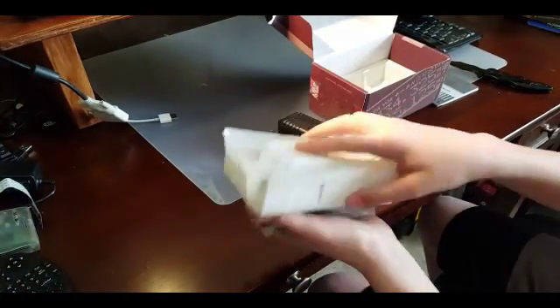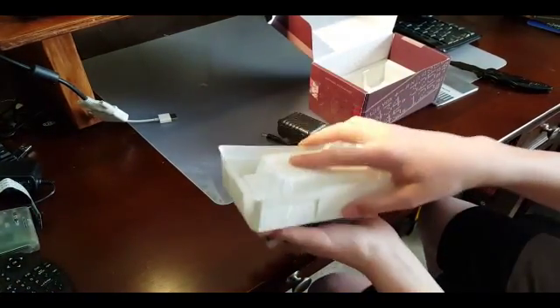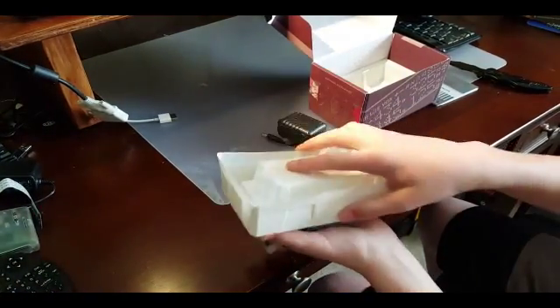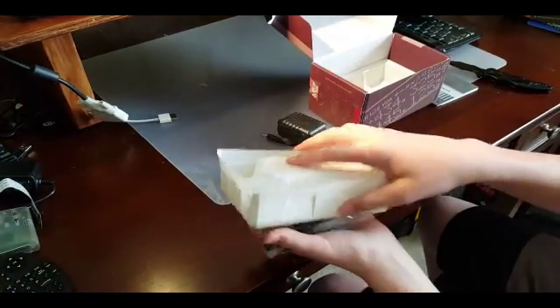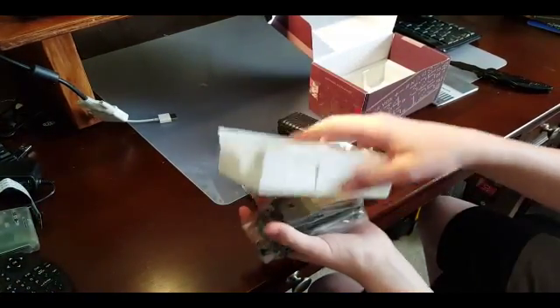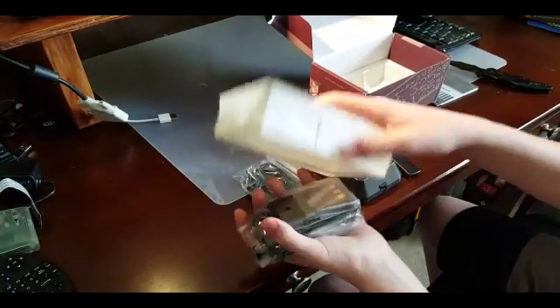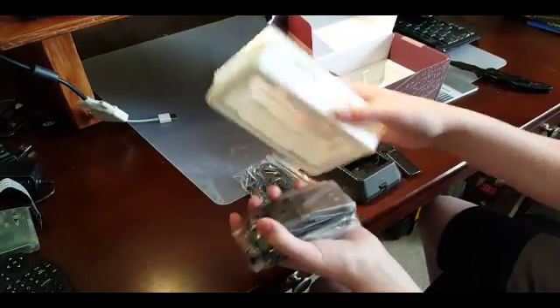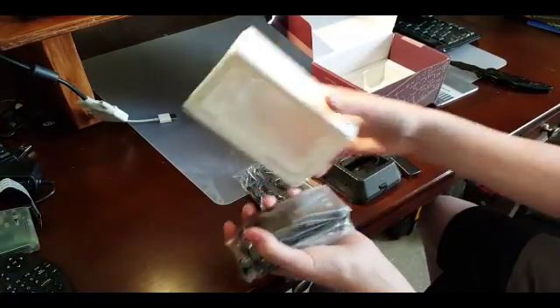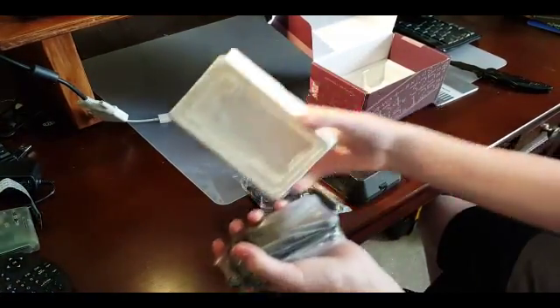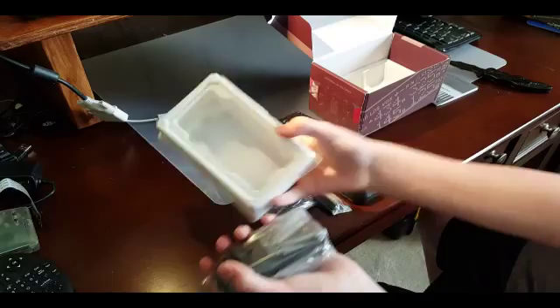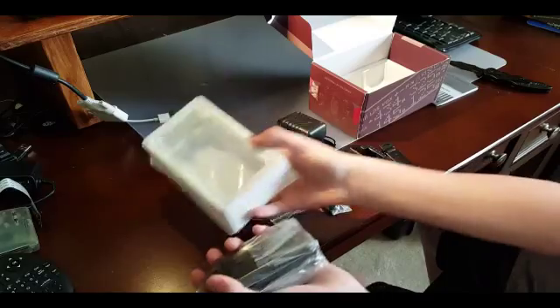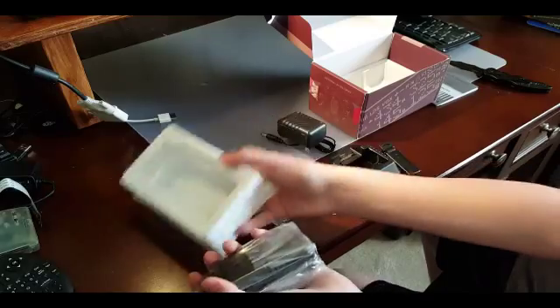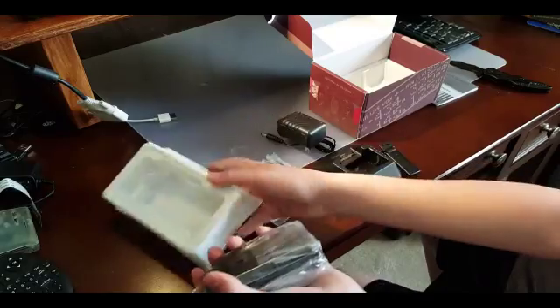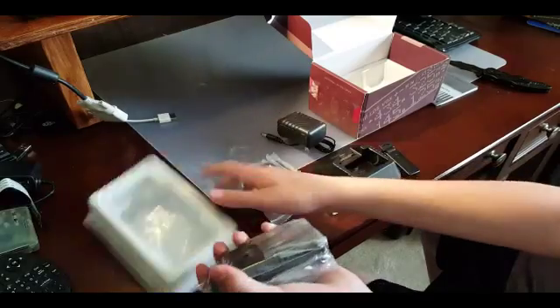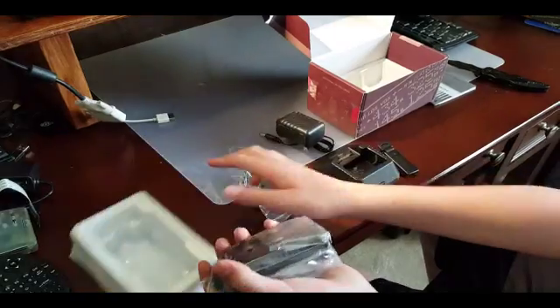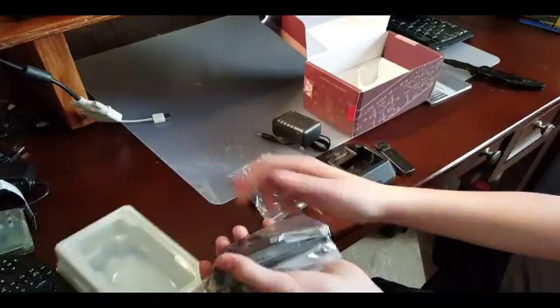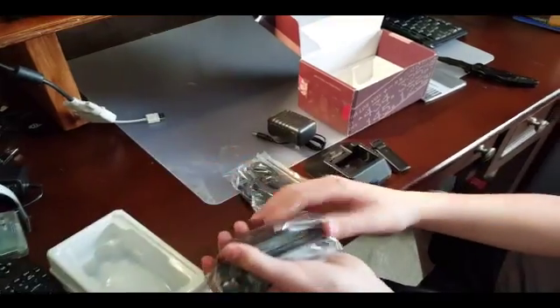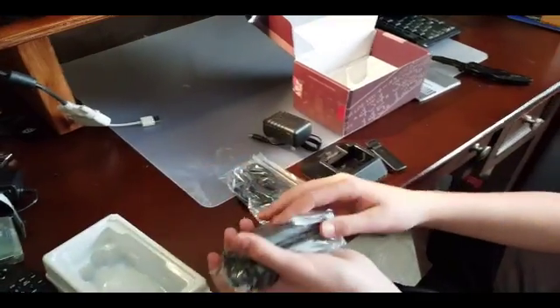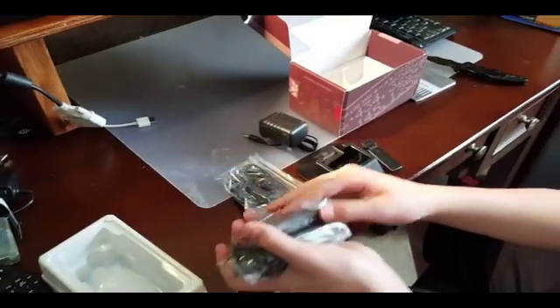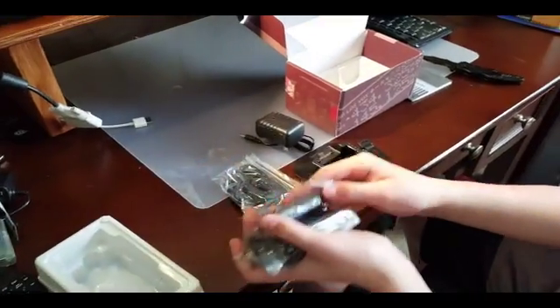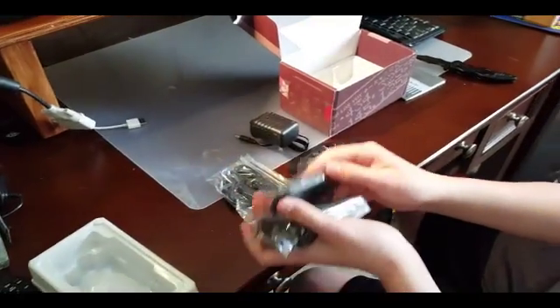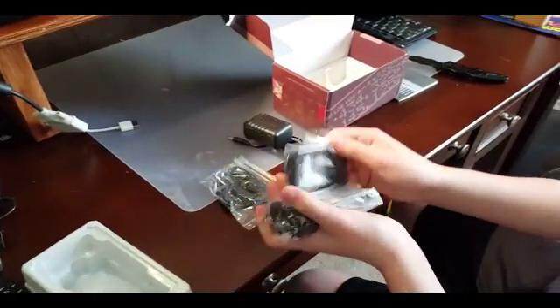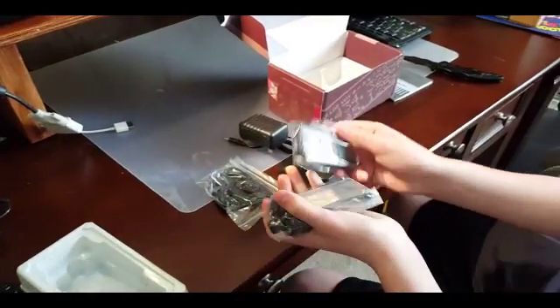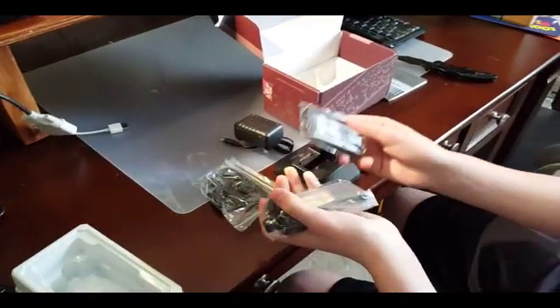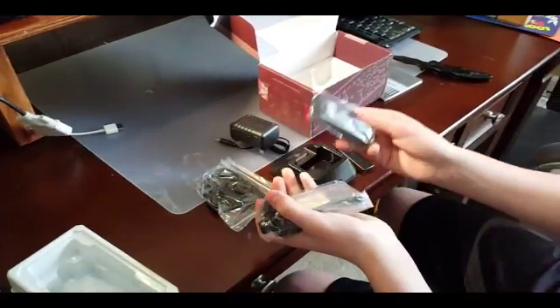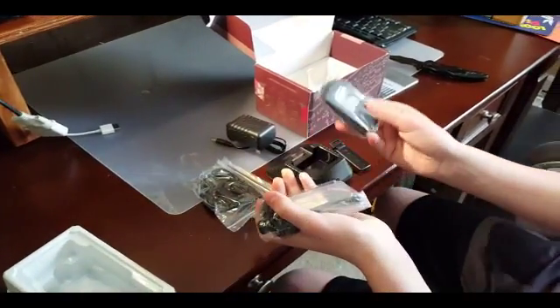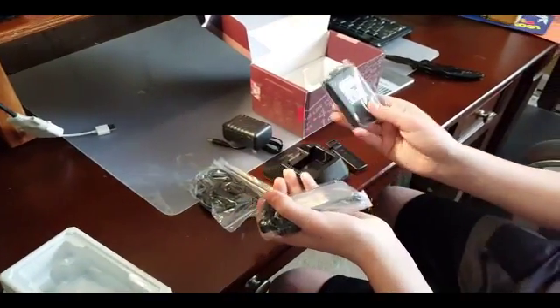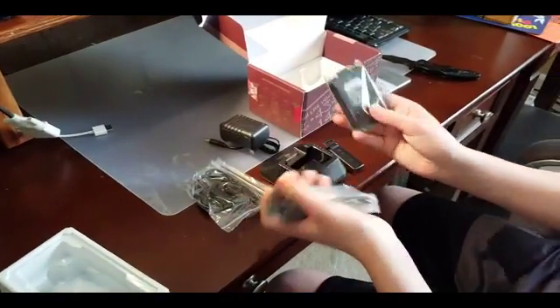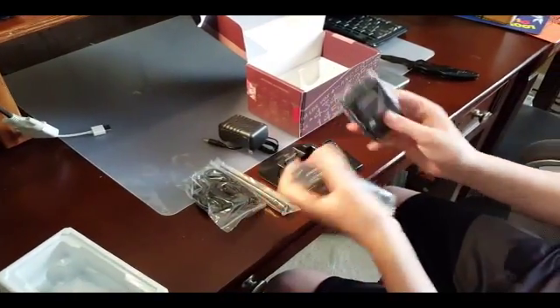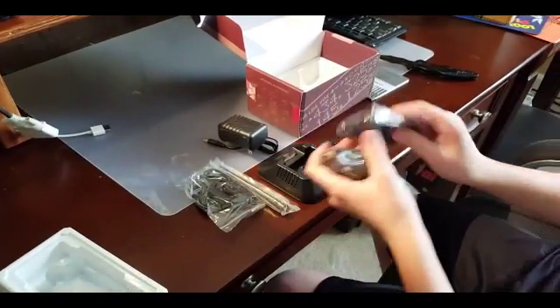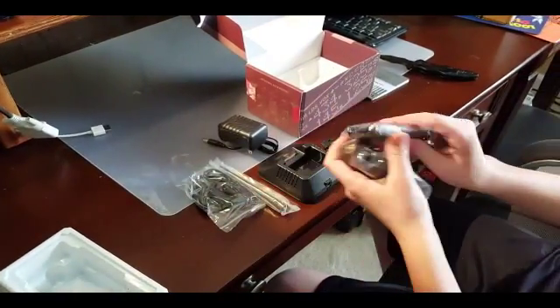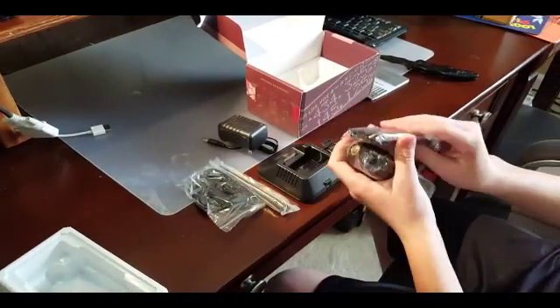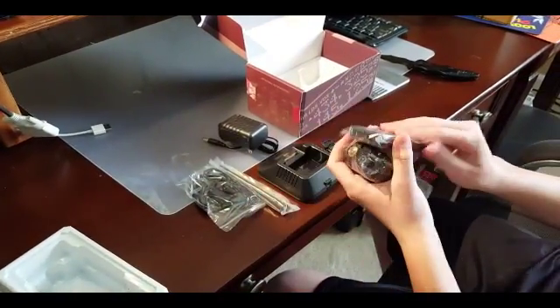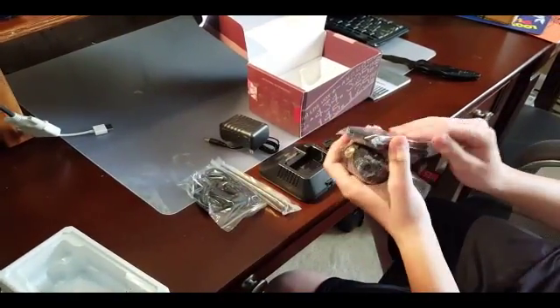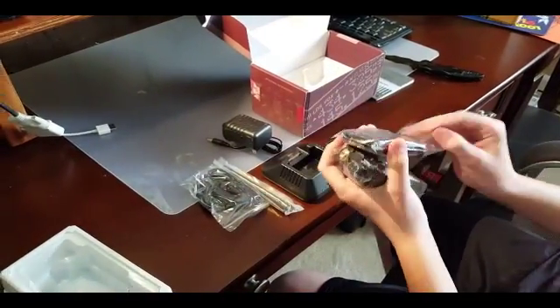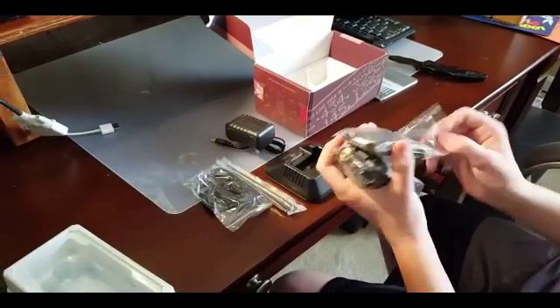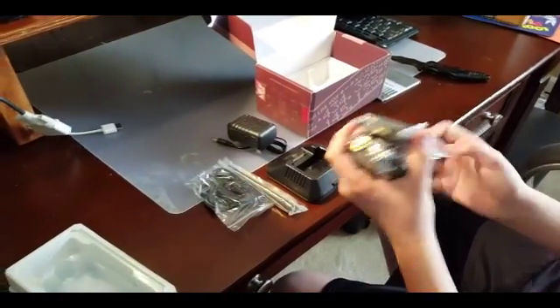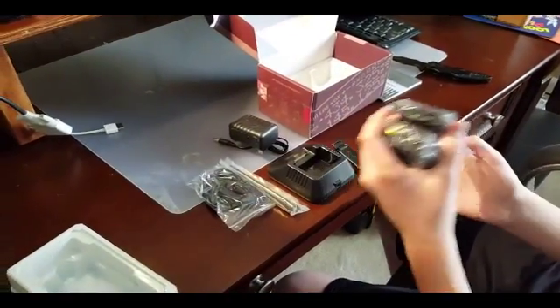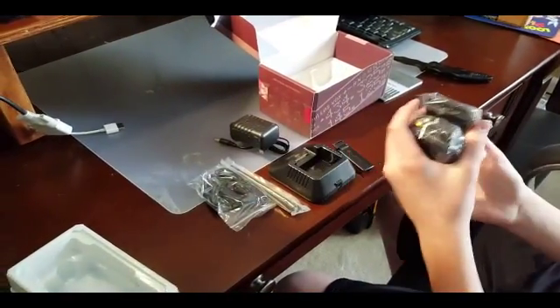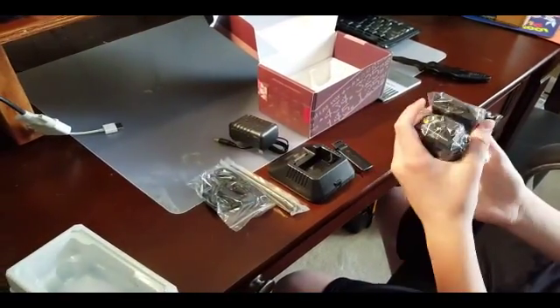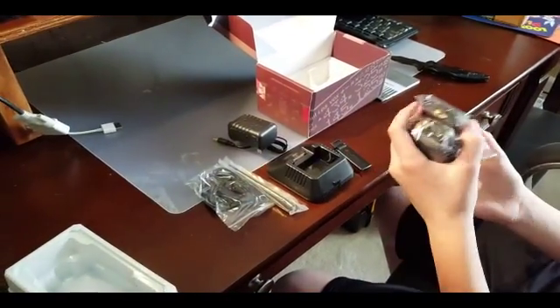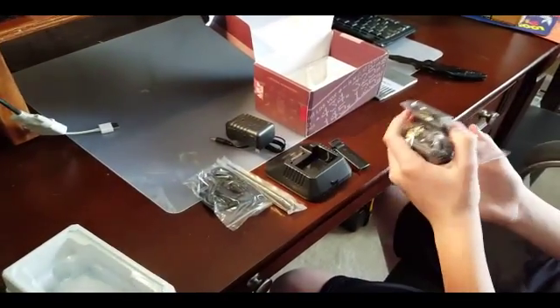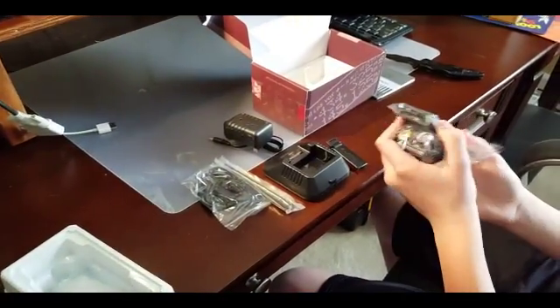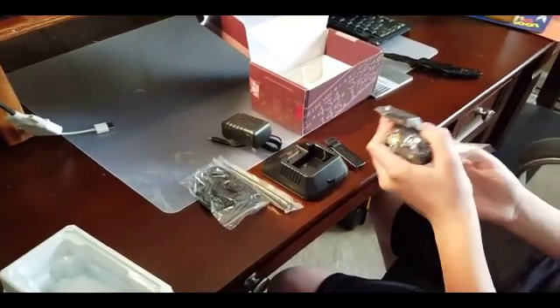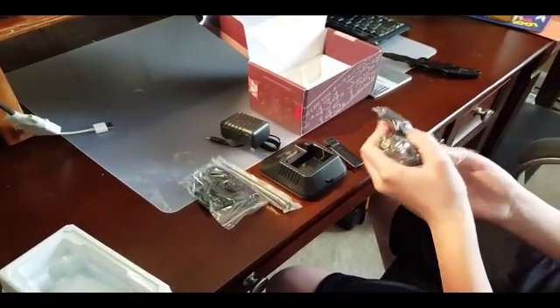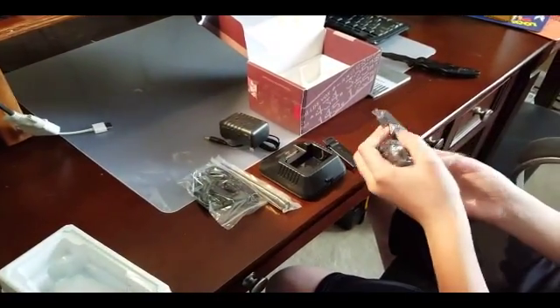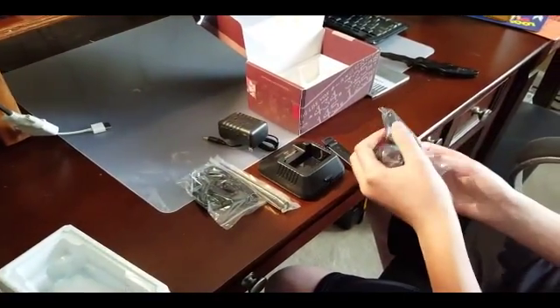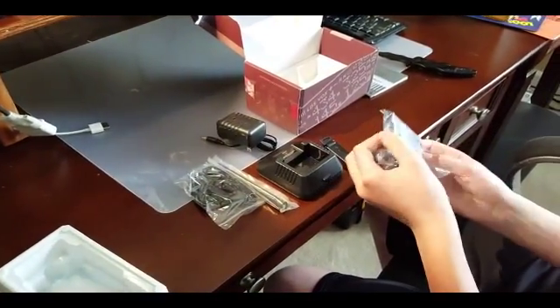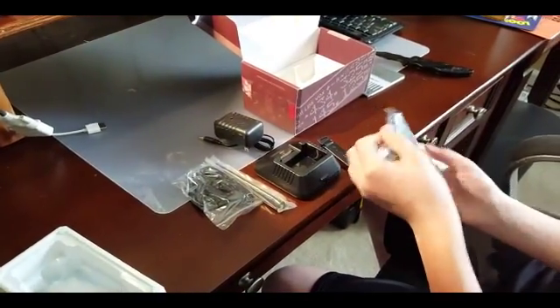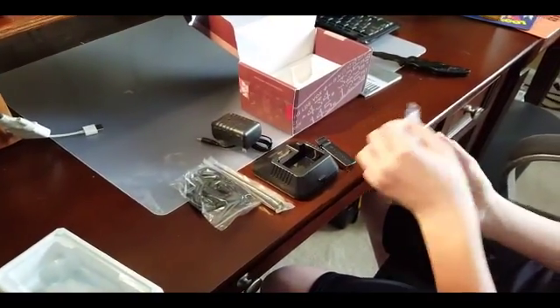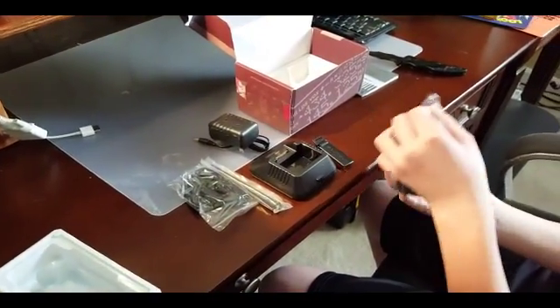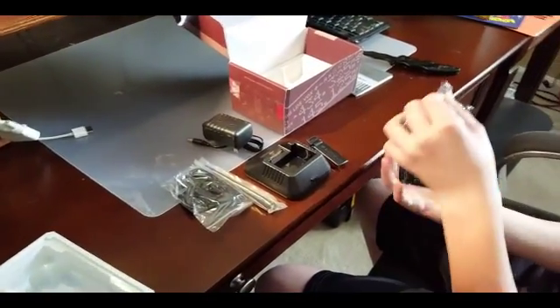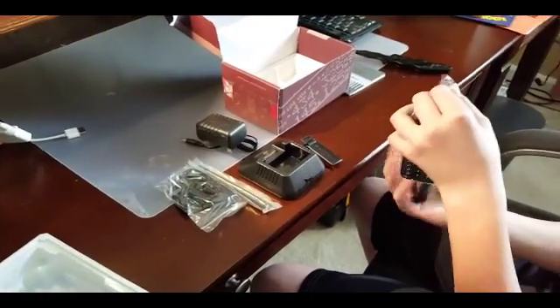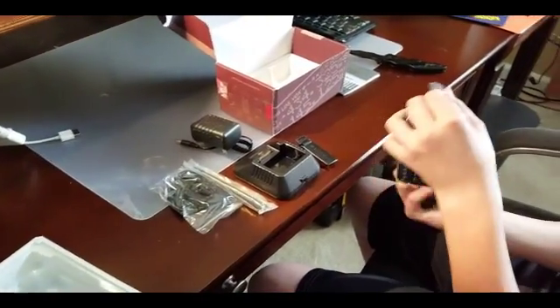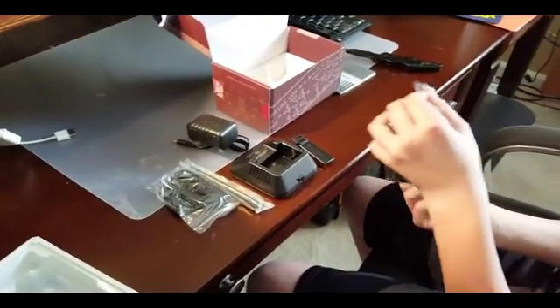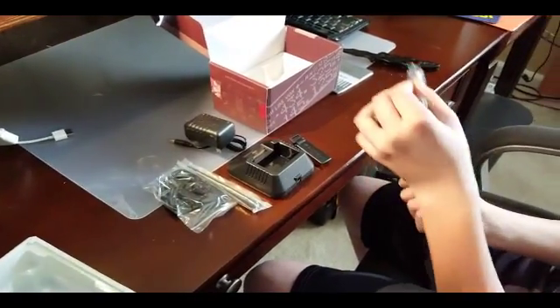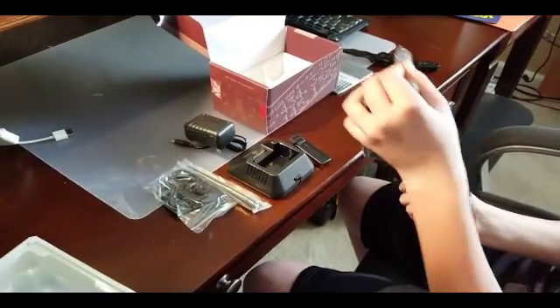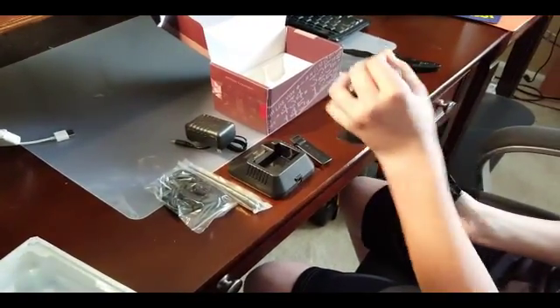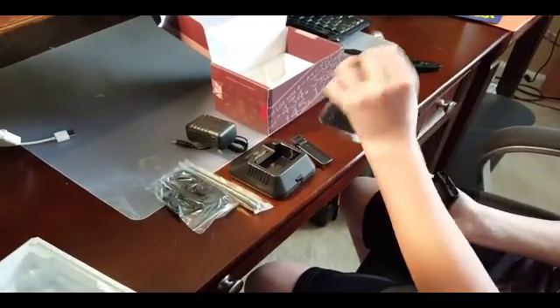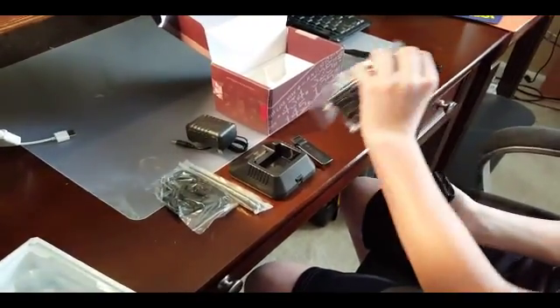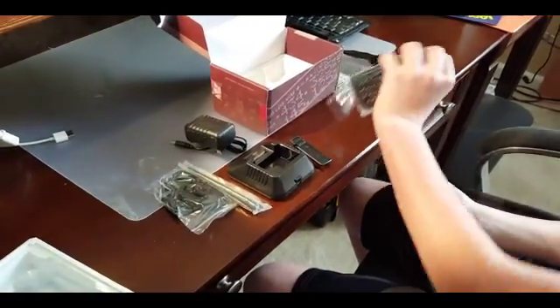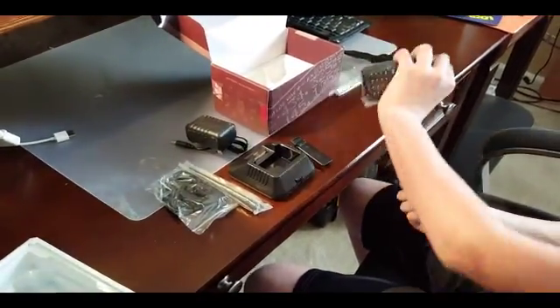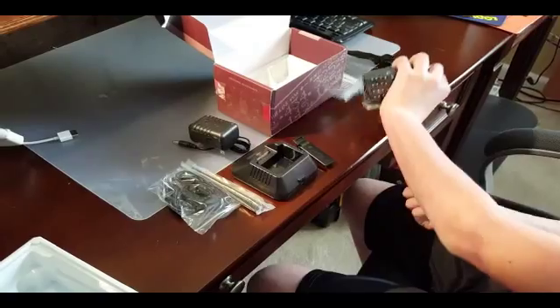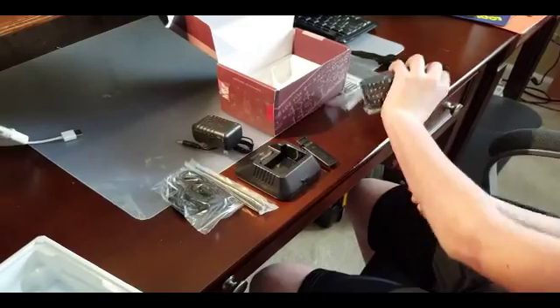It comes with the battery which we need to attach — my son is going to do that right now.